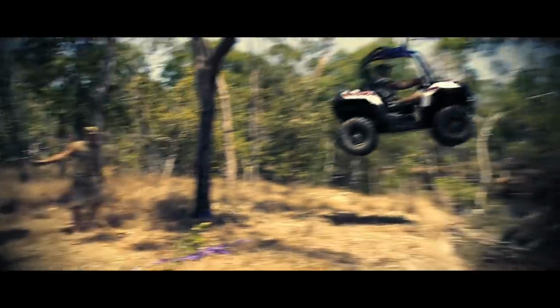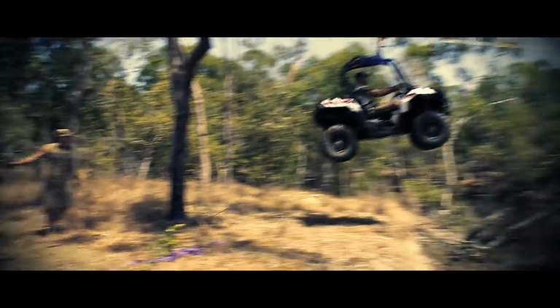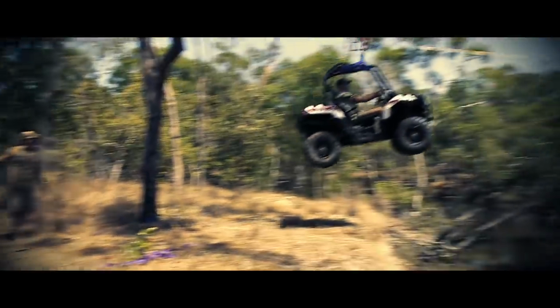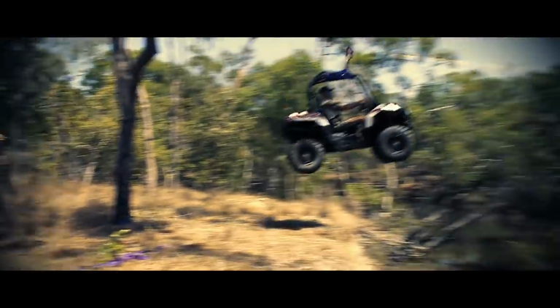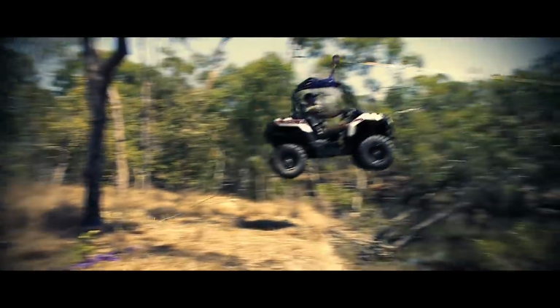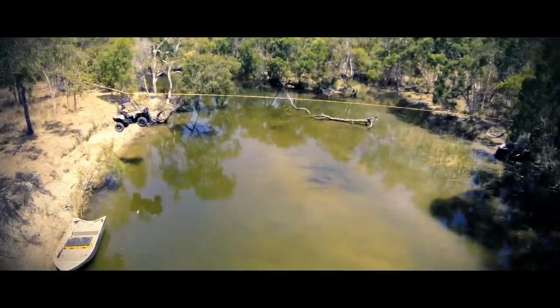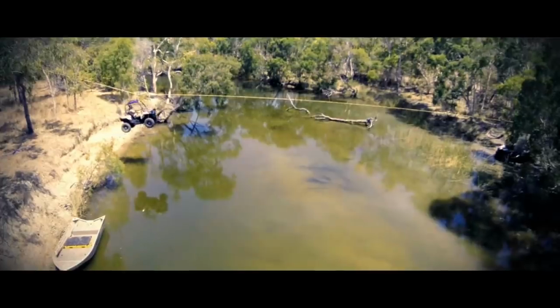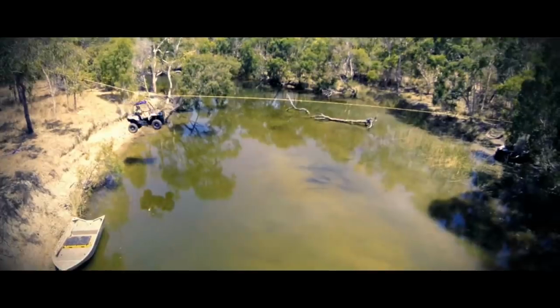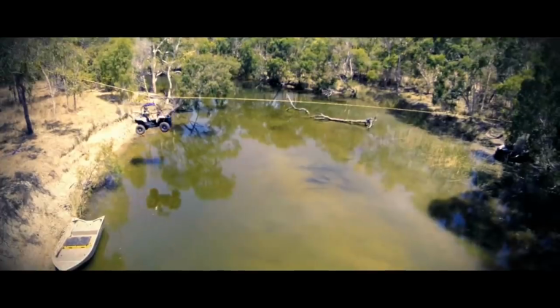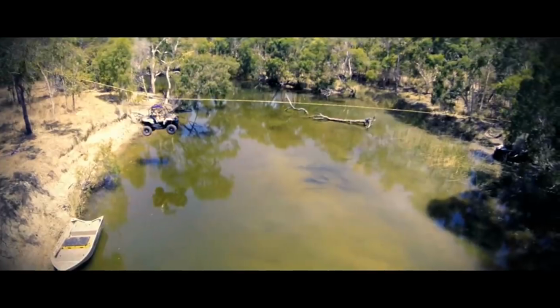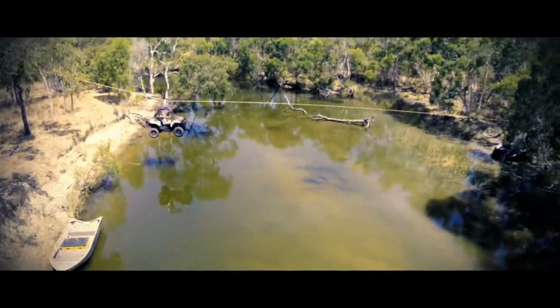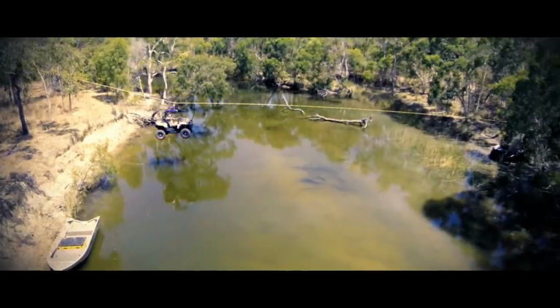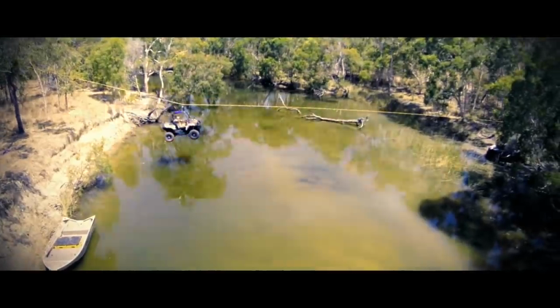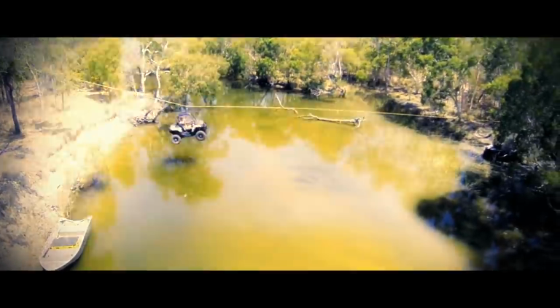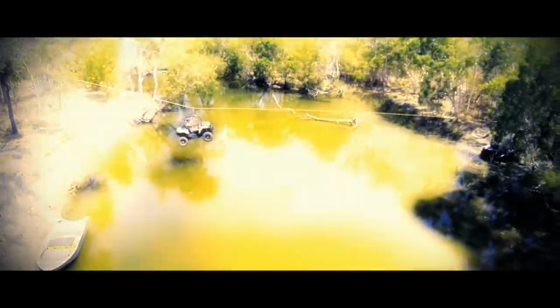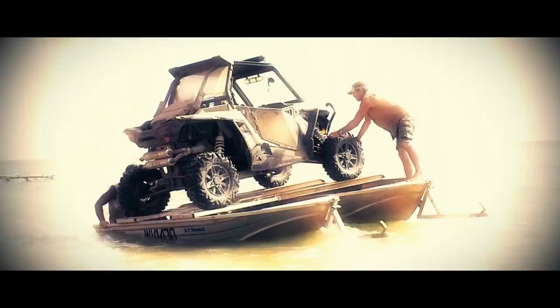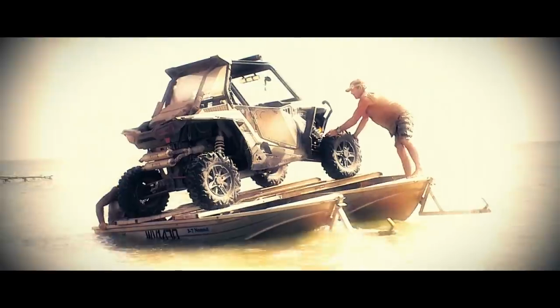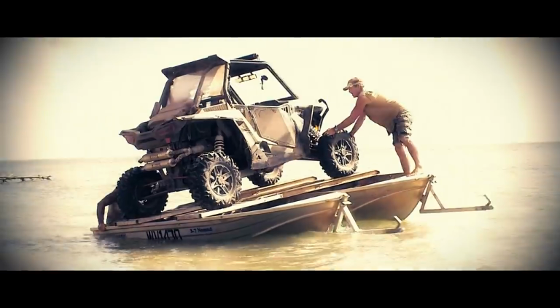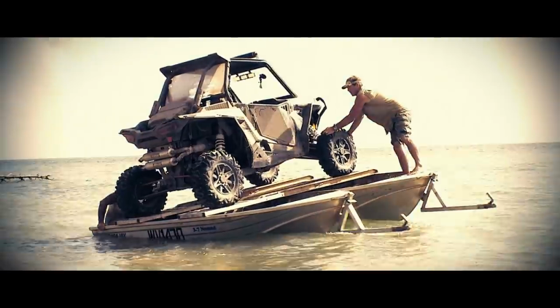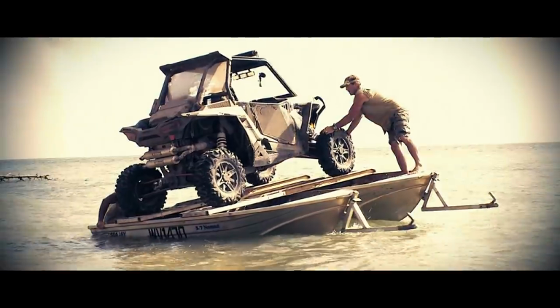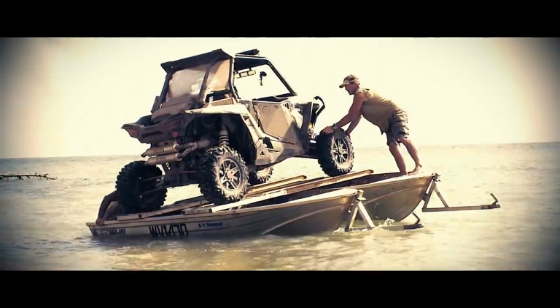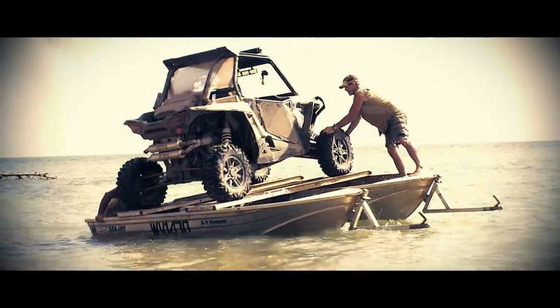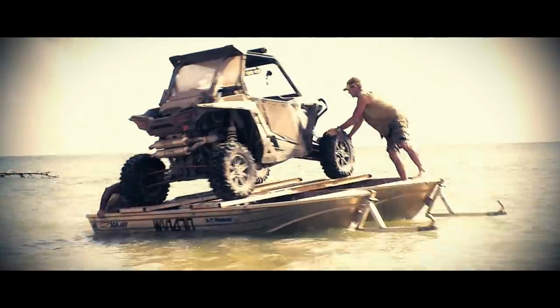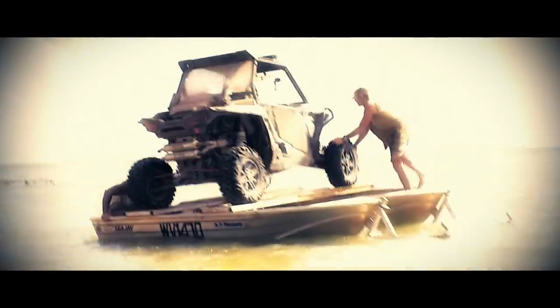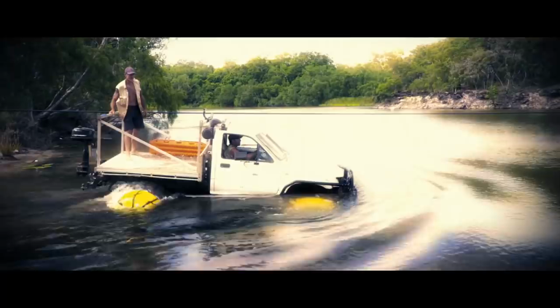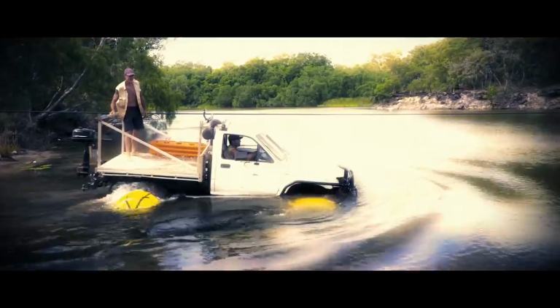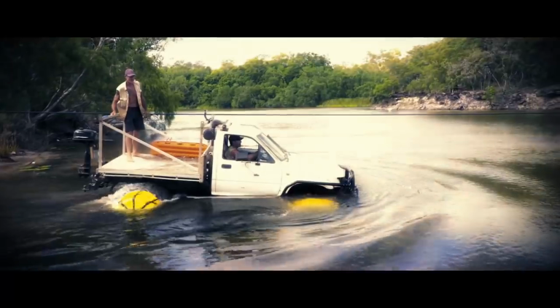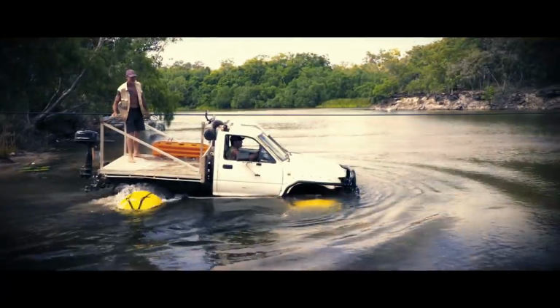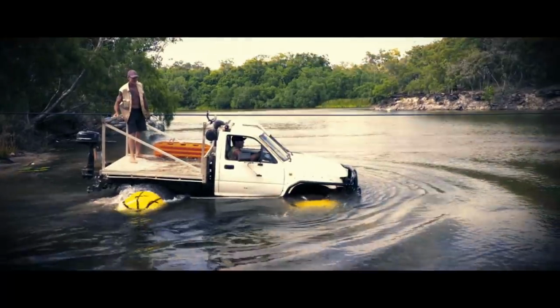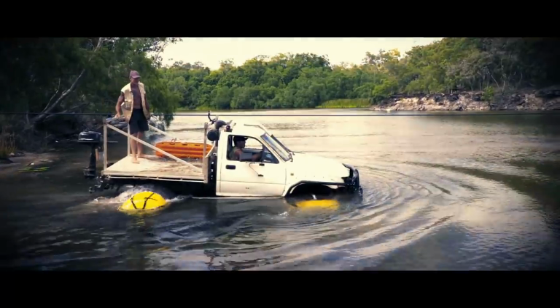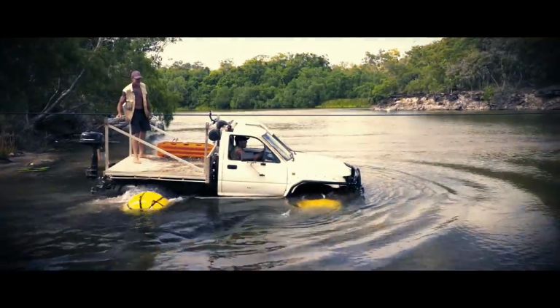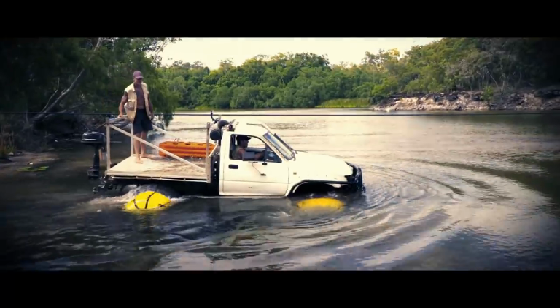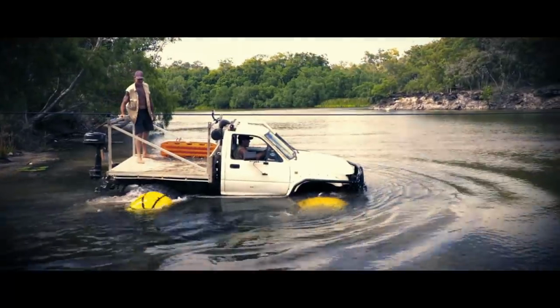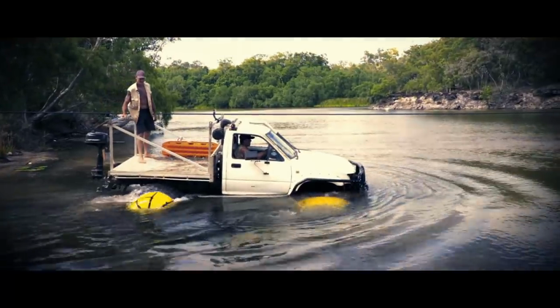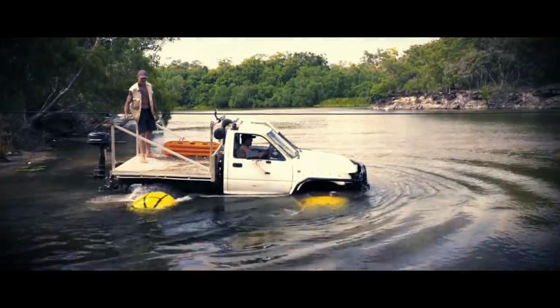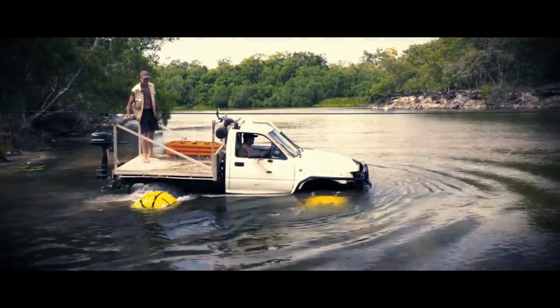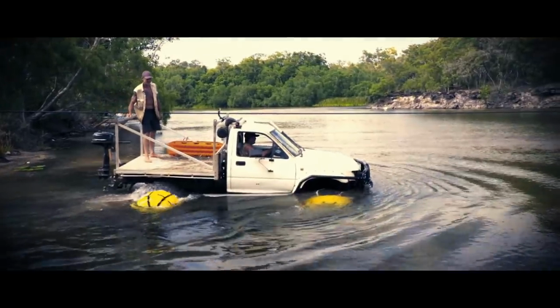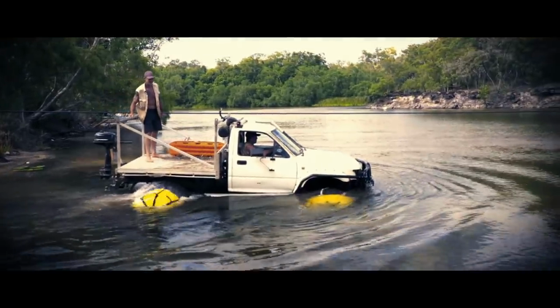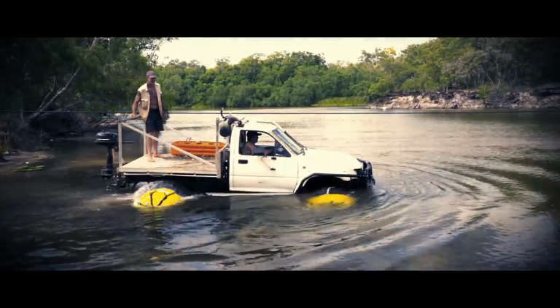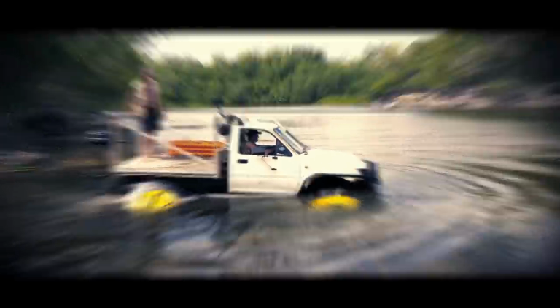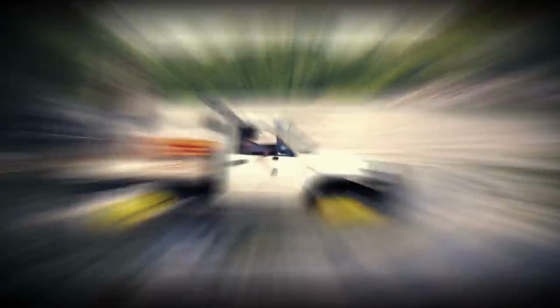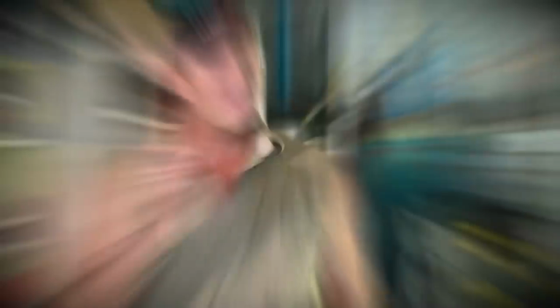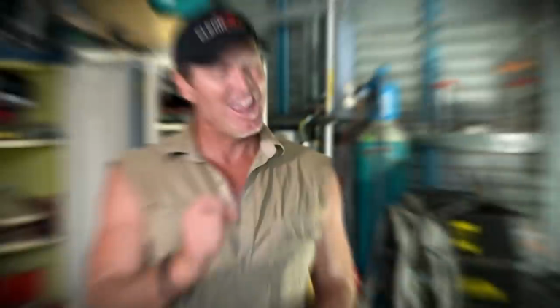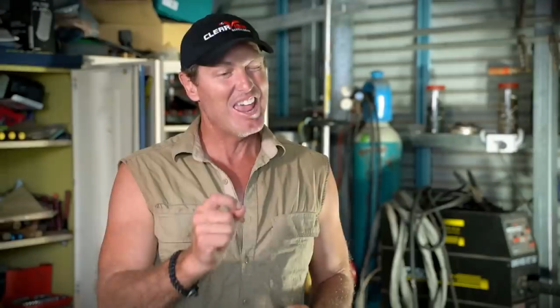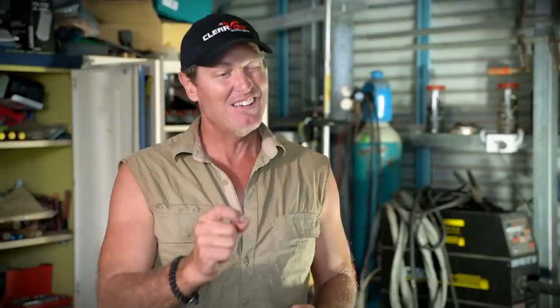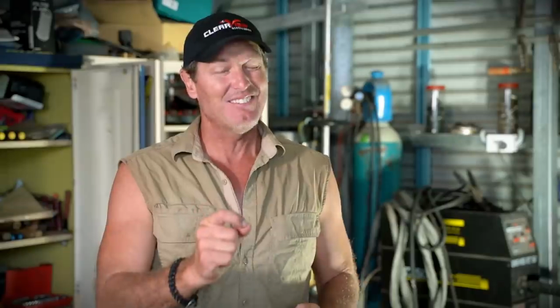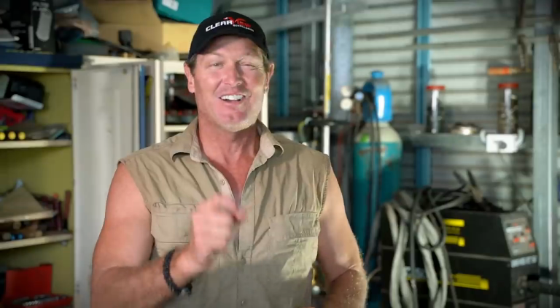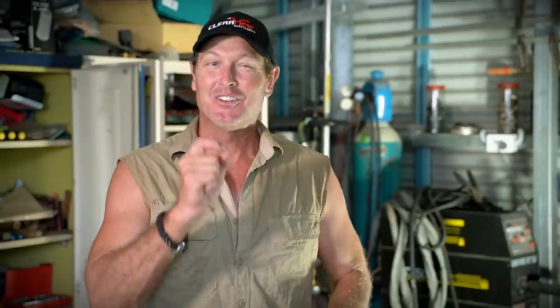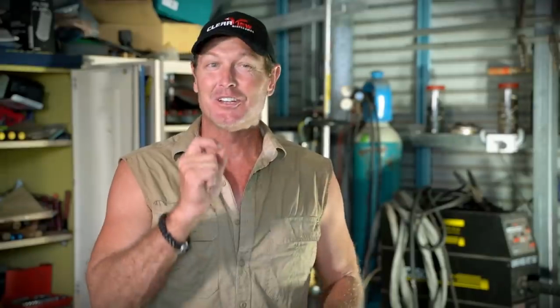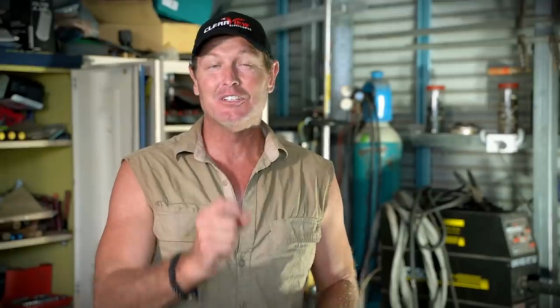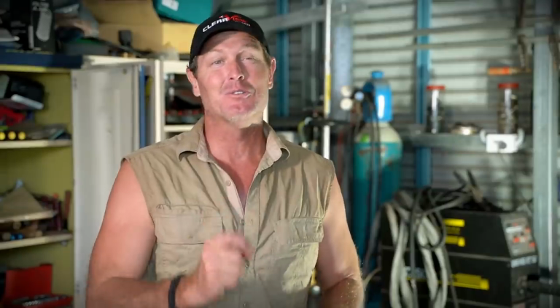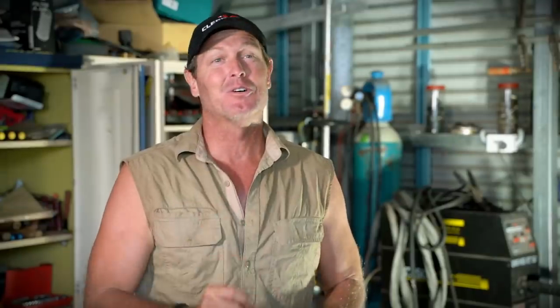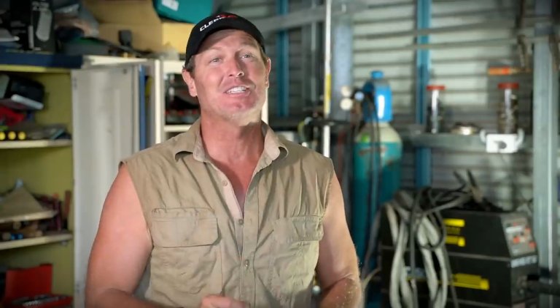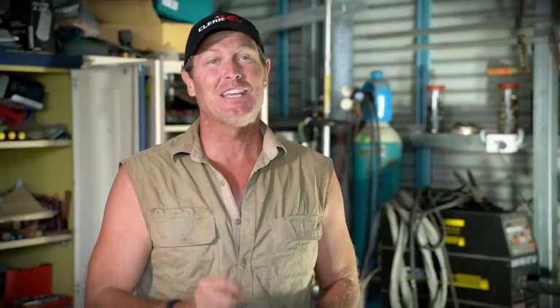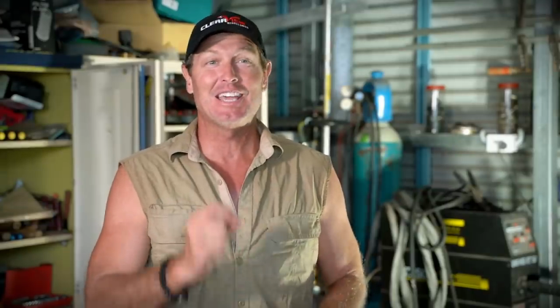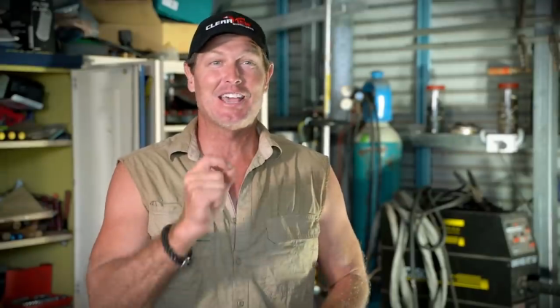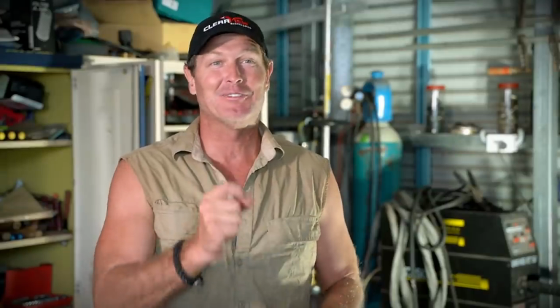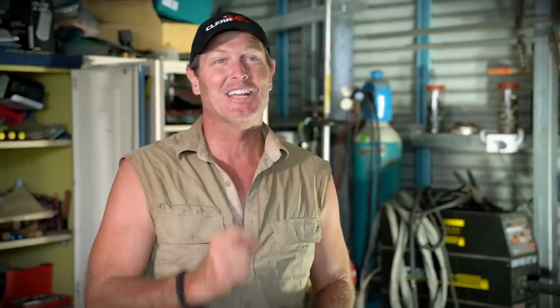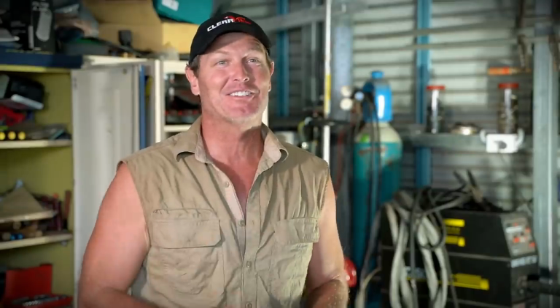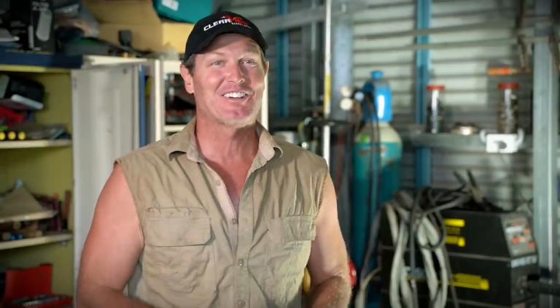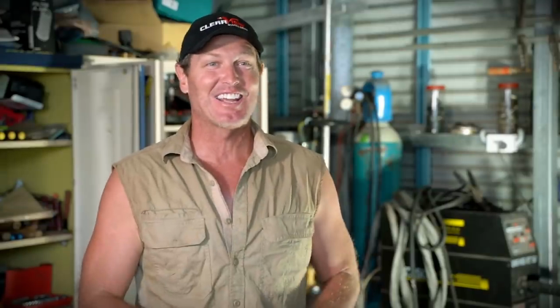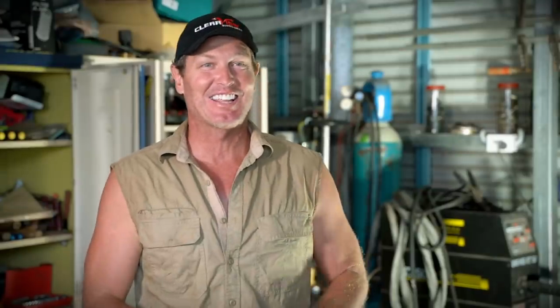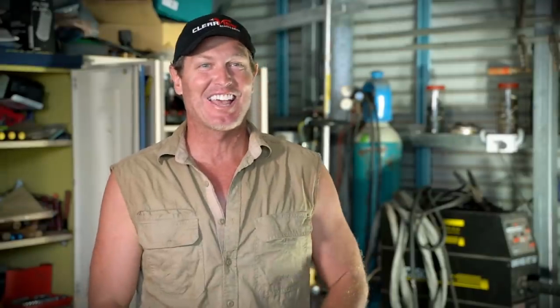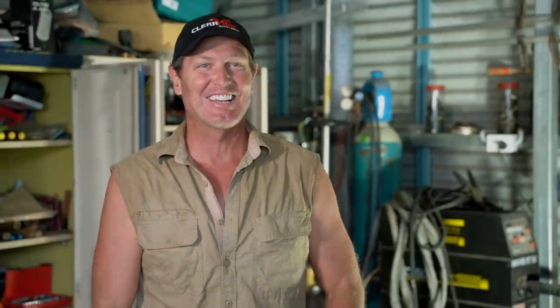So we've done zip lines, we've done ramps on tinnies, we've done swampy. Now I've got a new idea and we're going to have a crack at that.